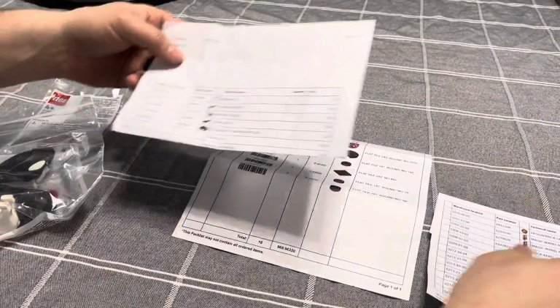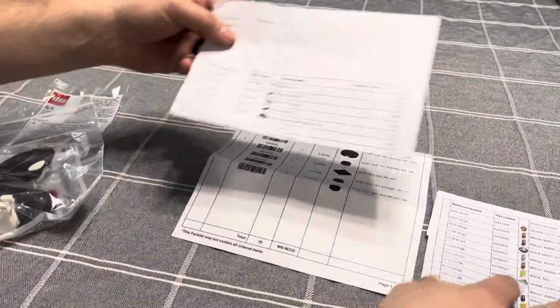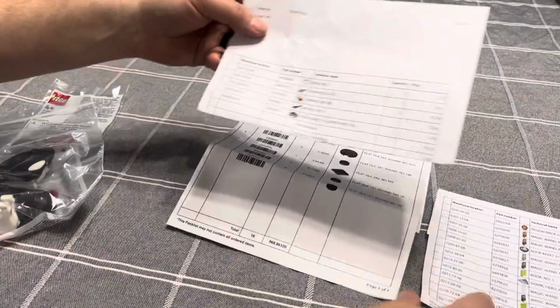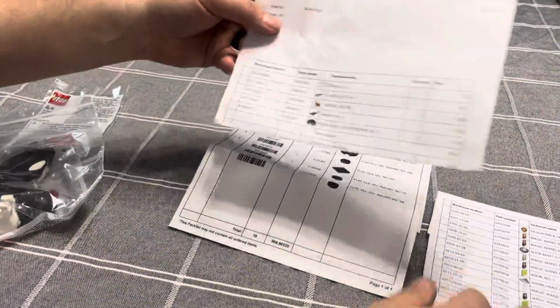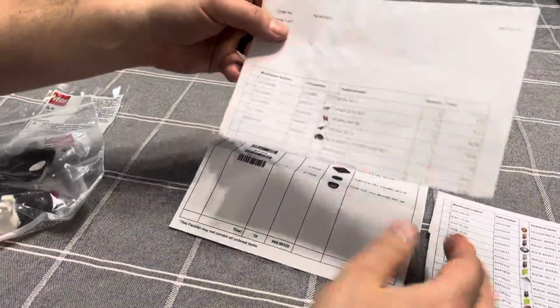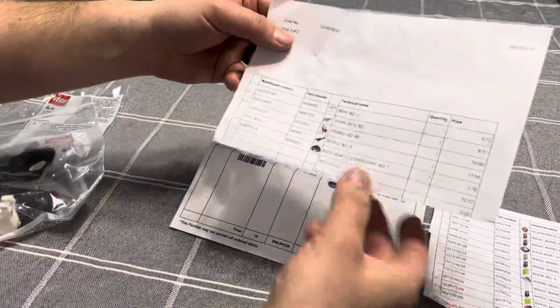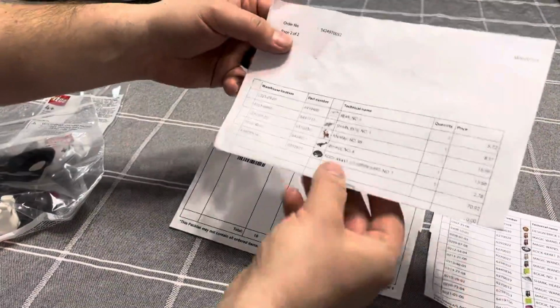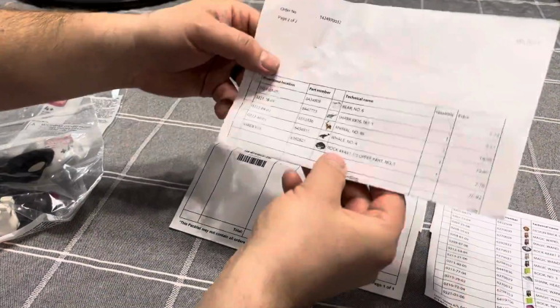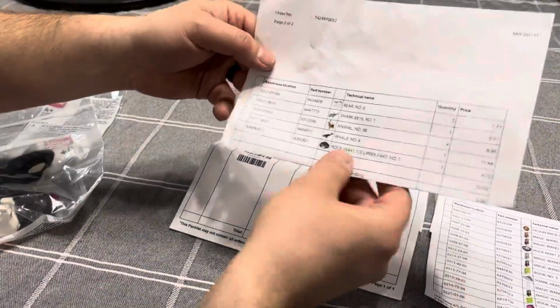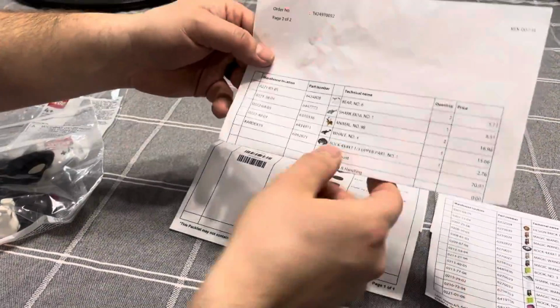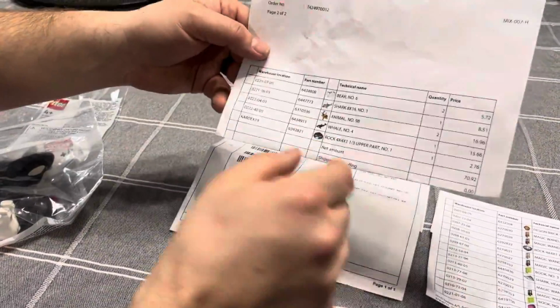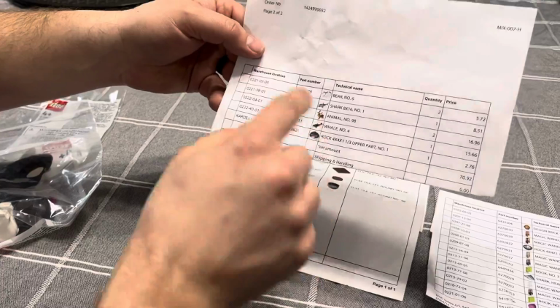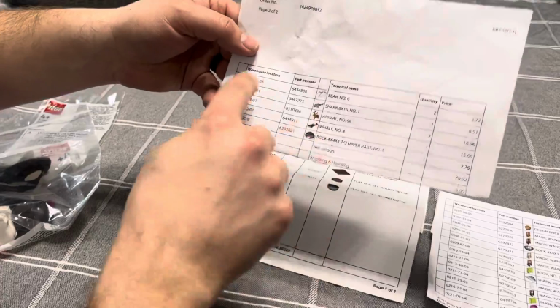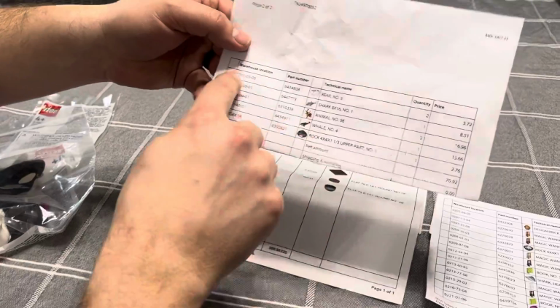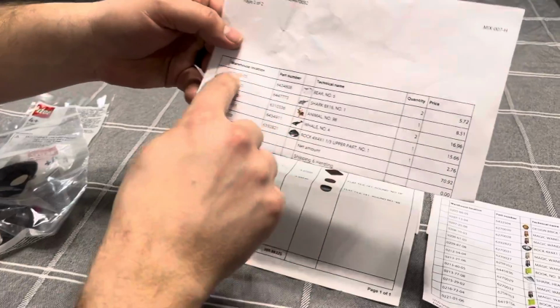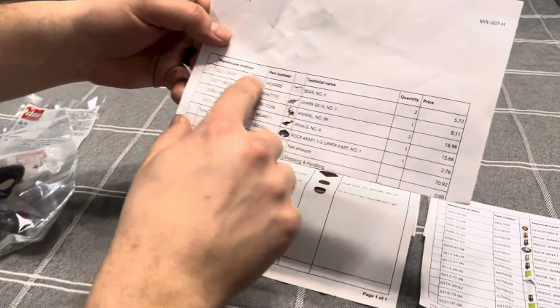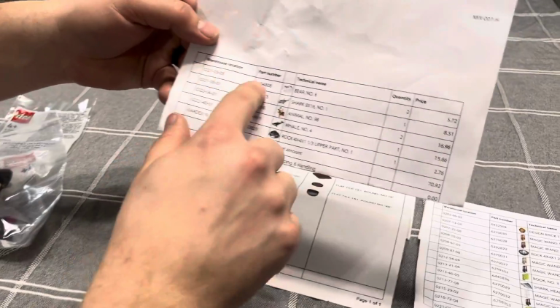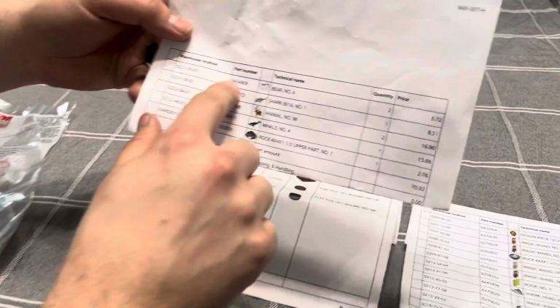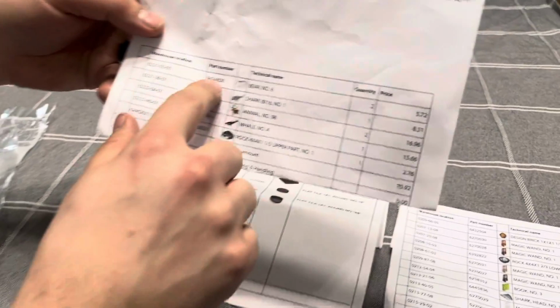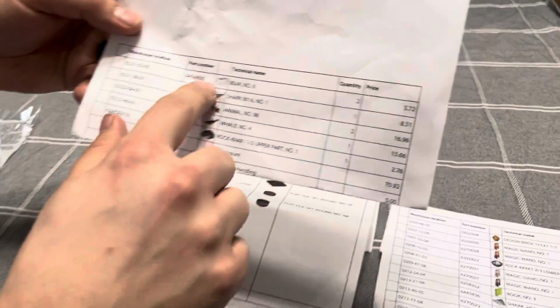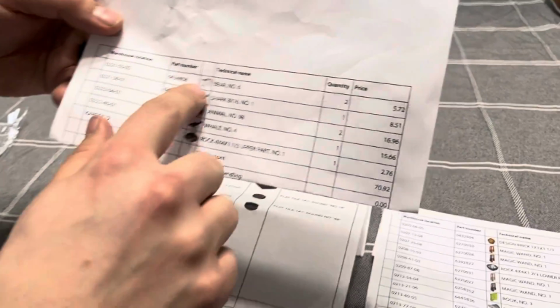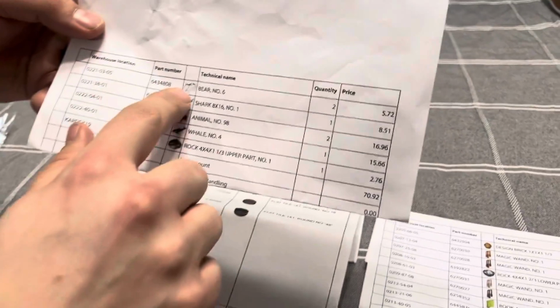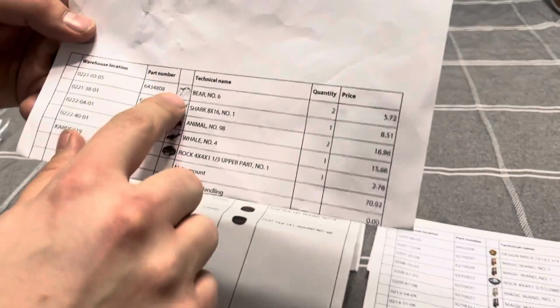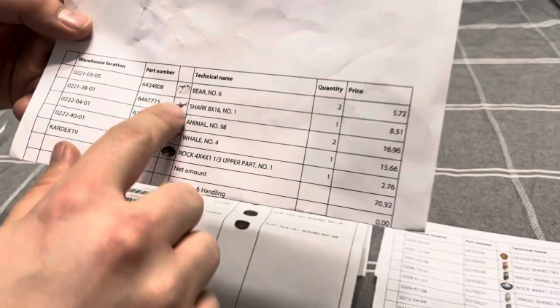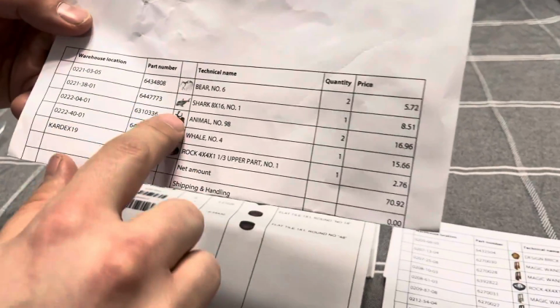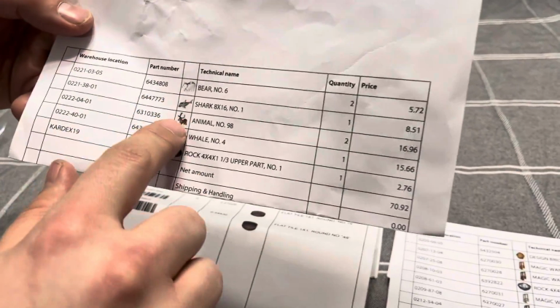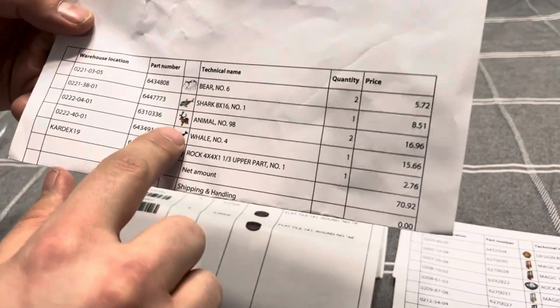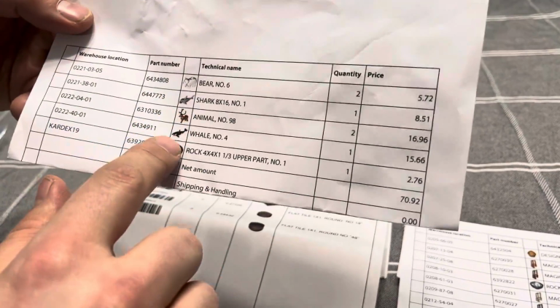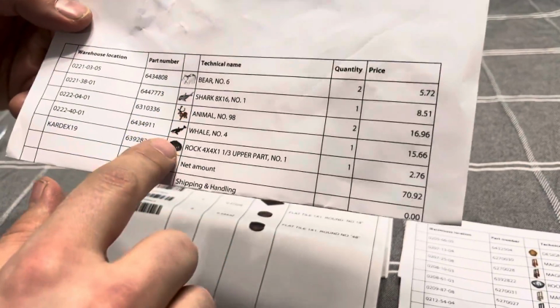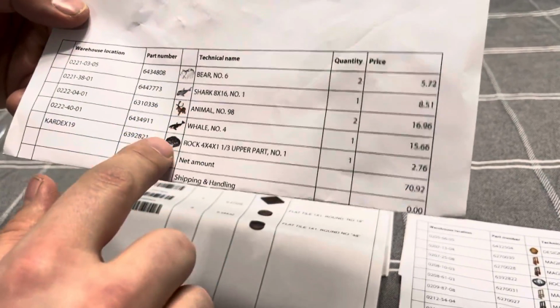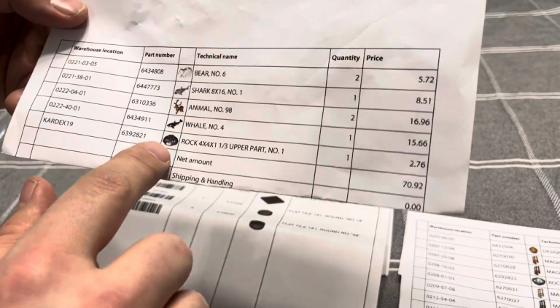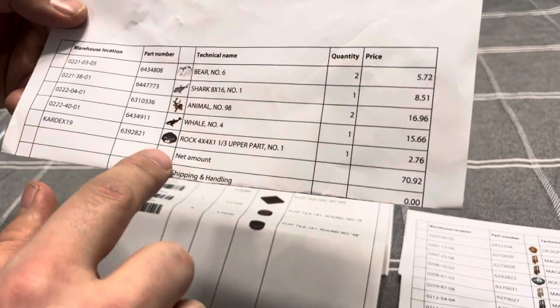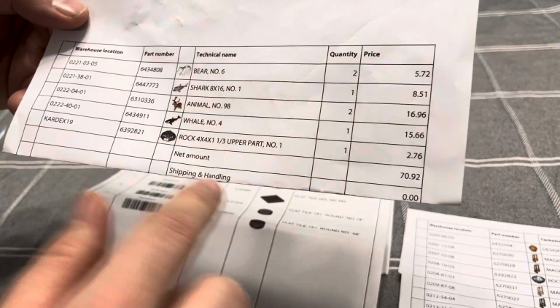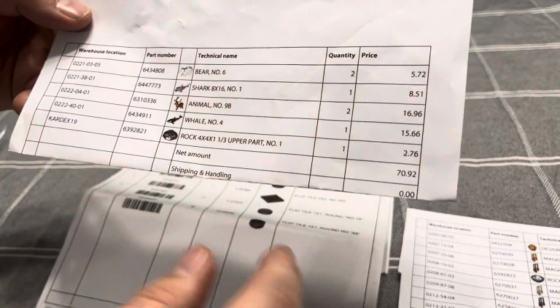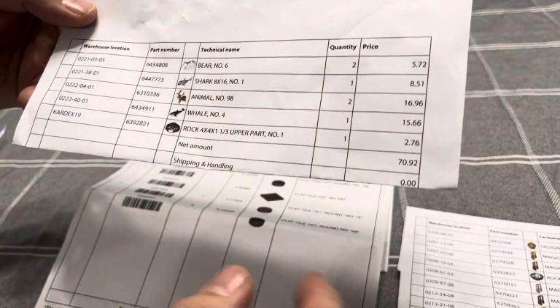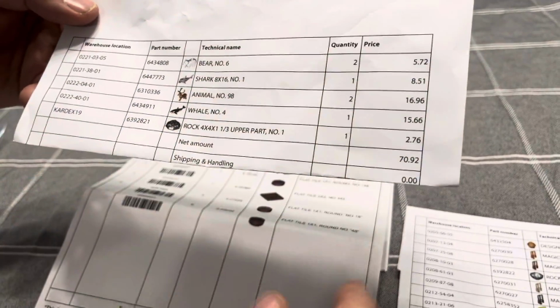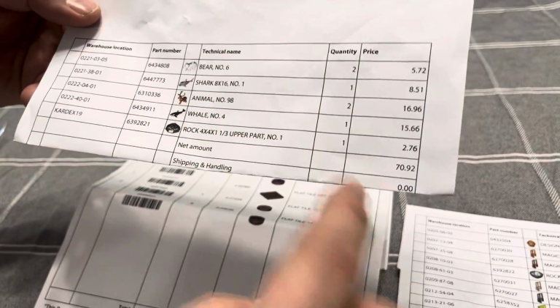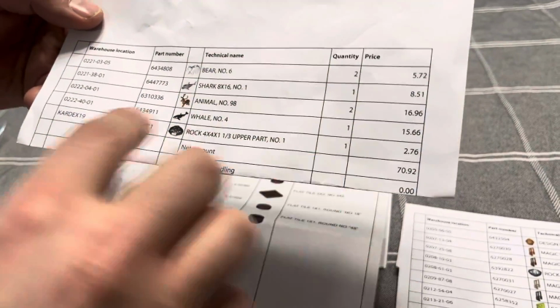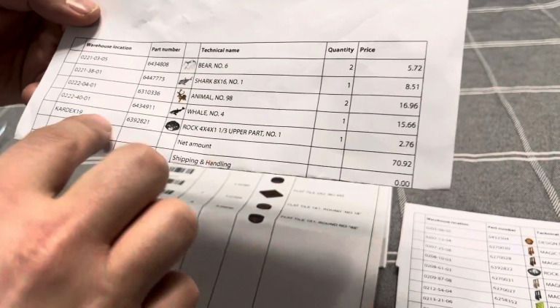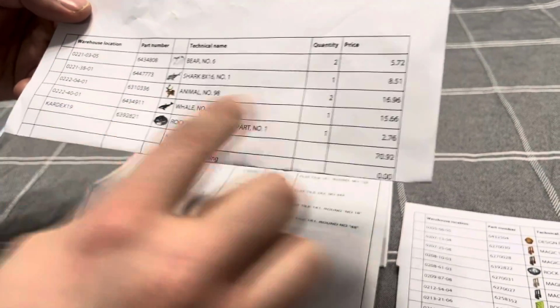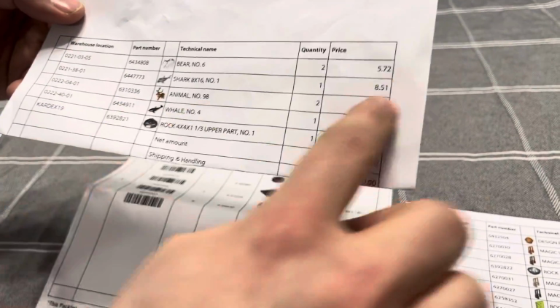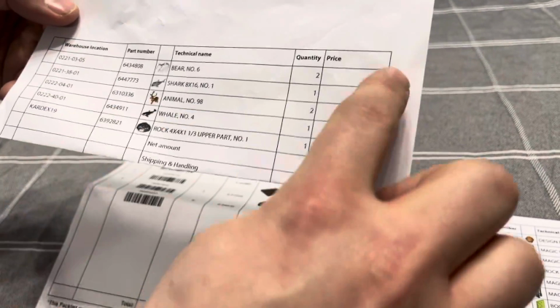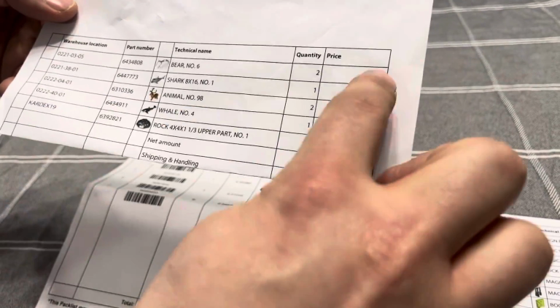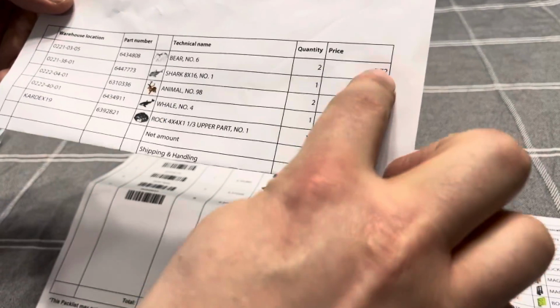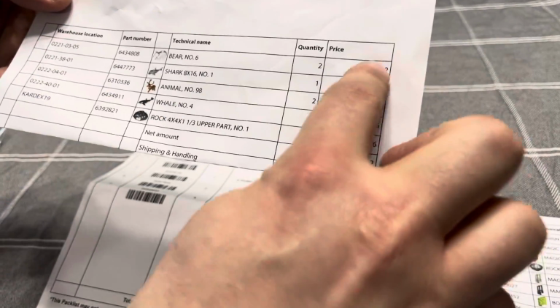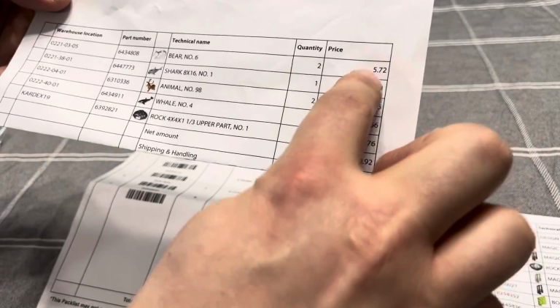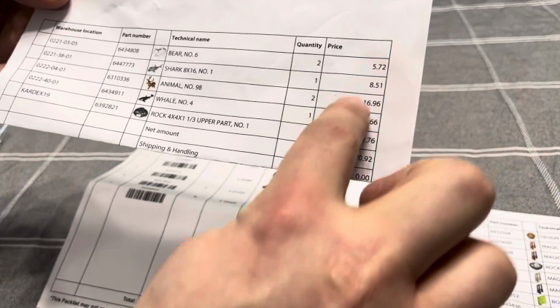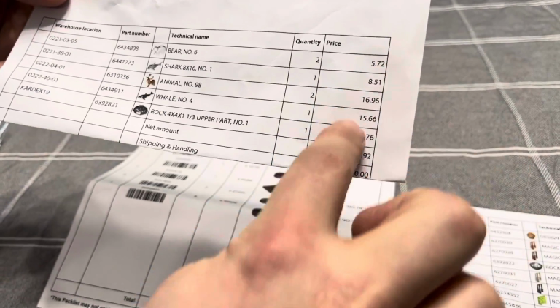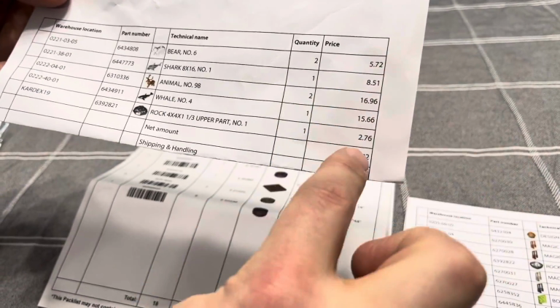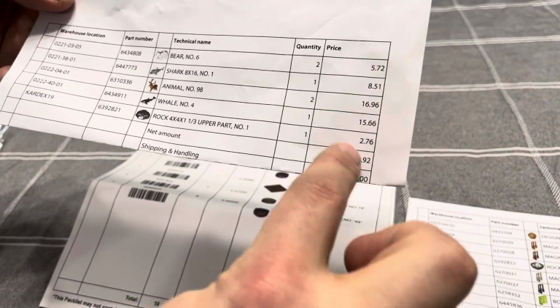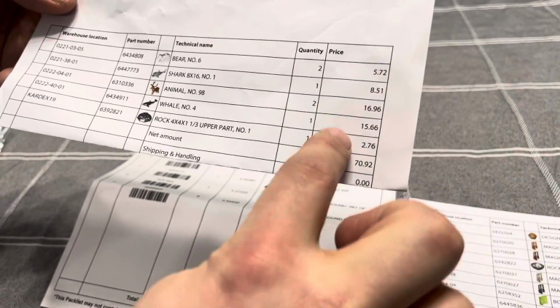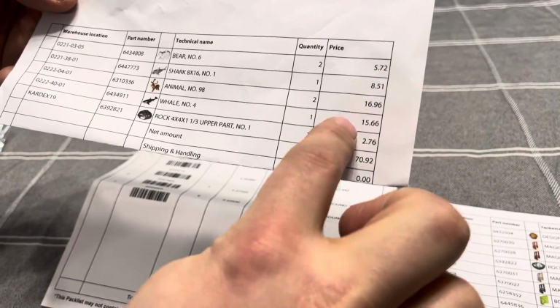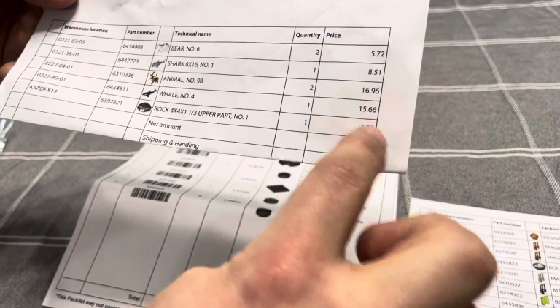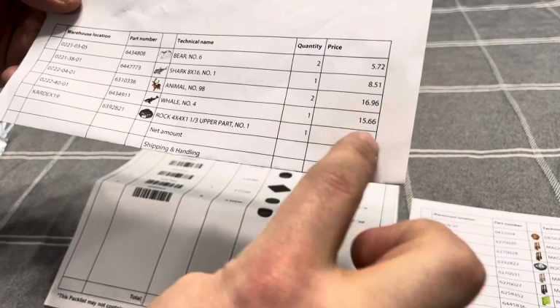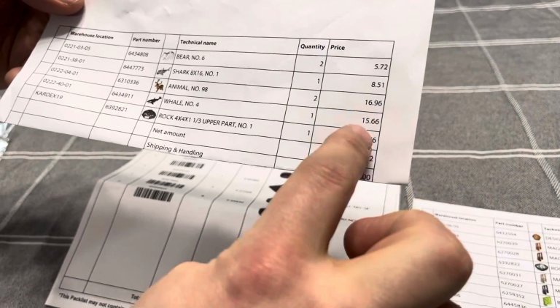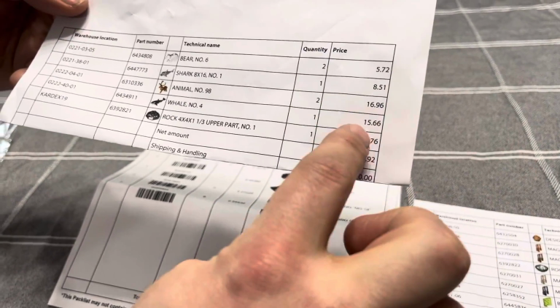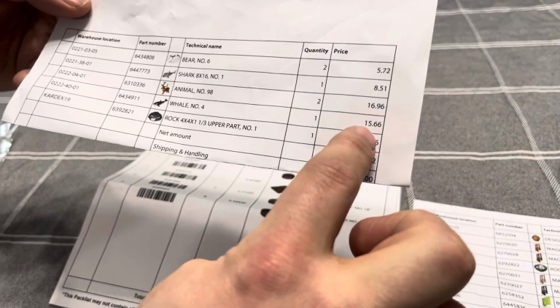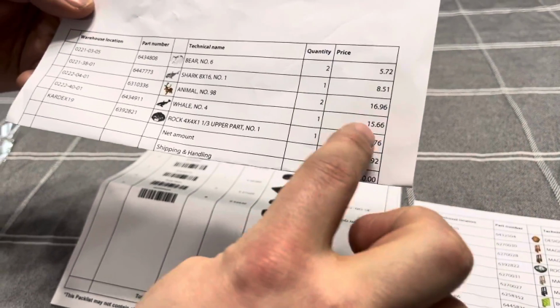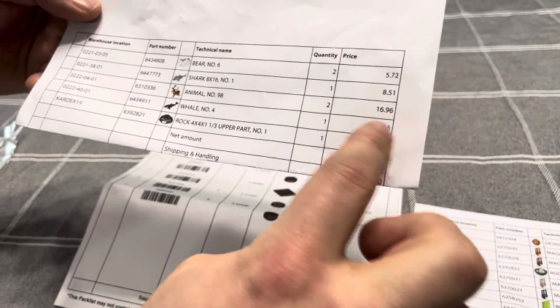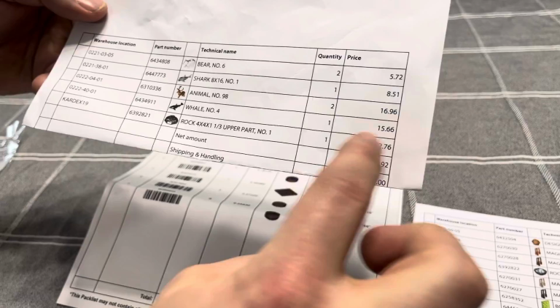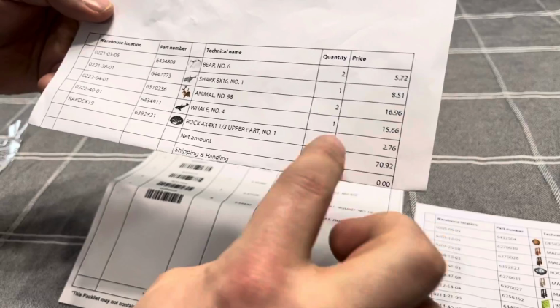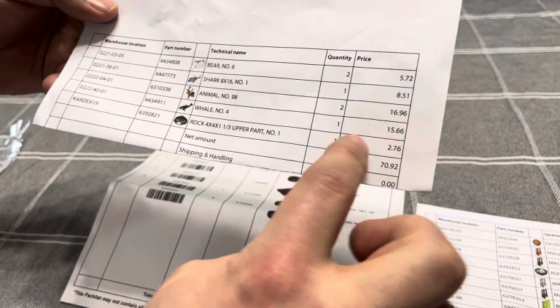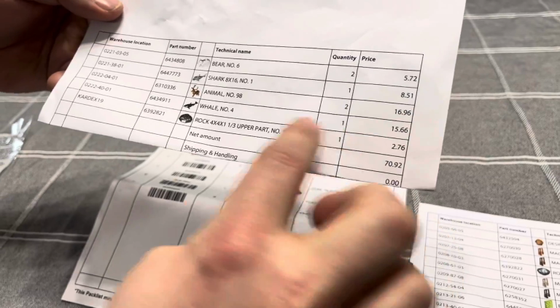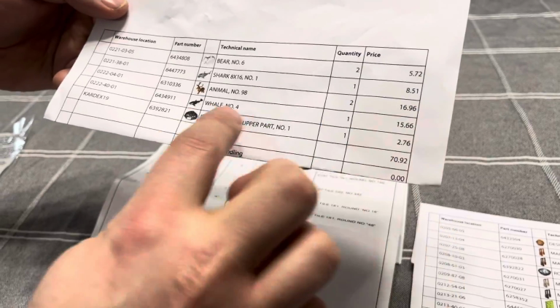So when you go online, you find your part number, what you're getting, and you order it, and then it comes with the price of it. They're quite expensive.